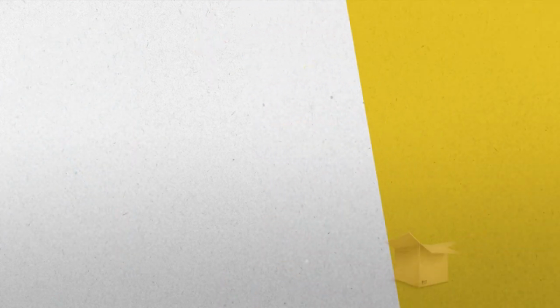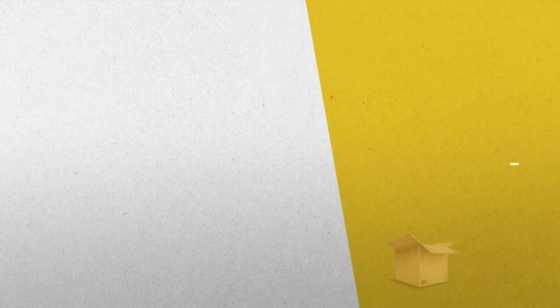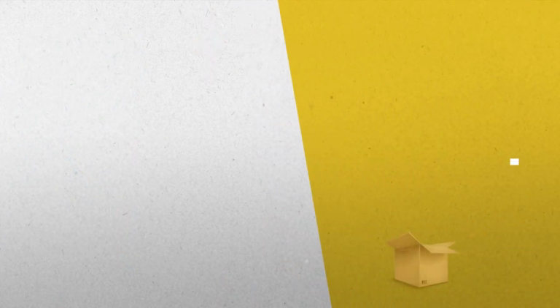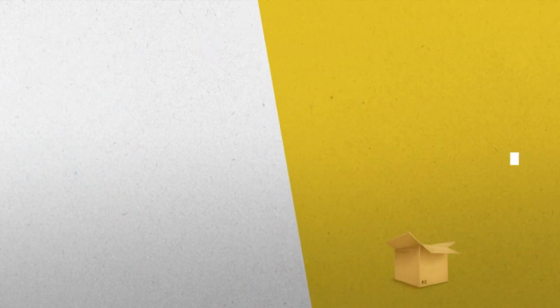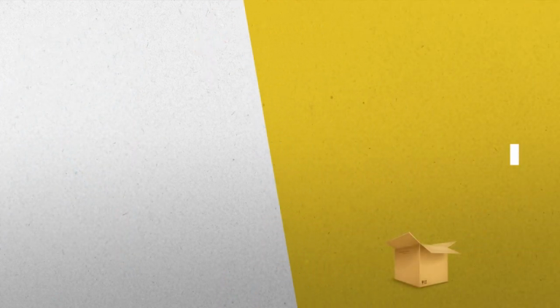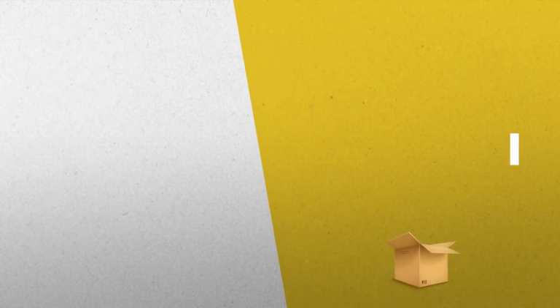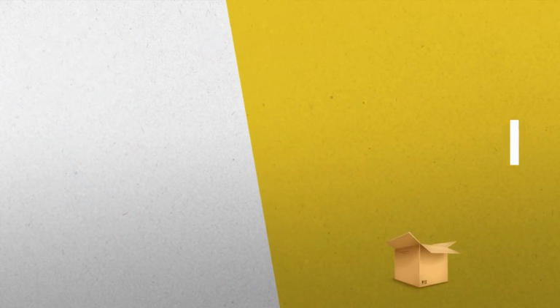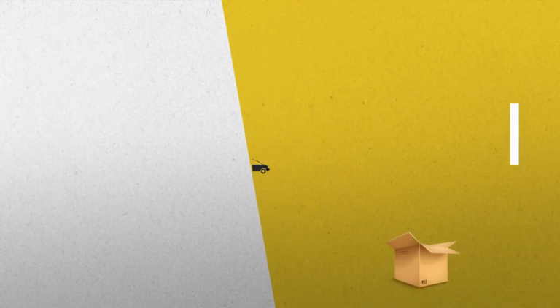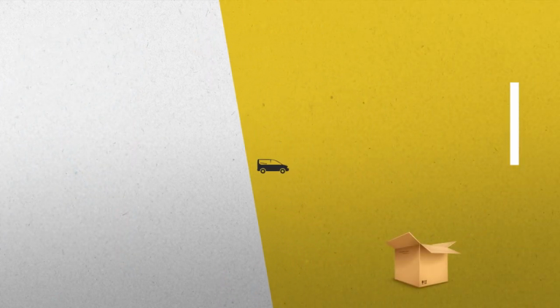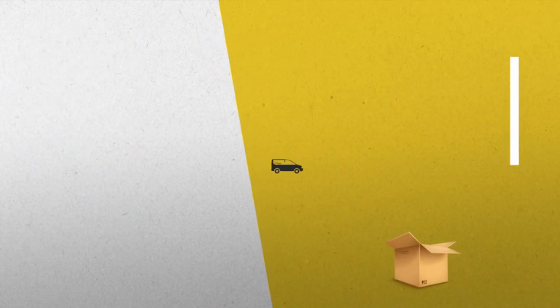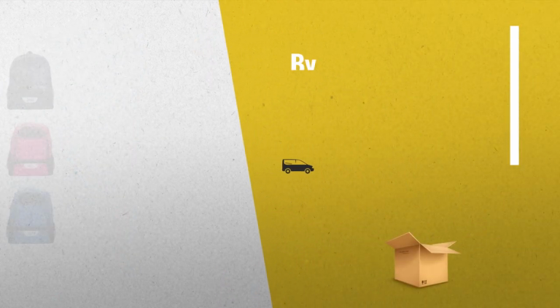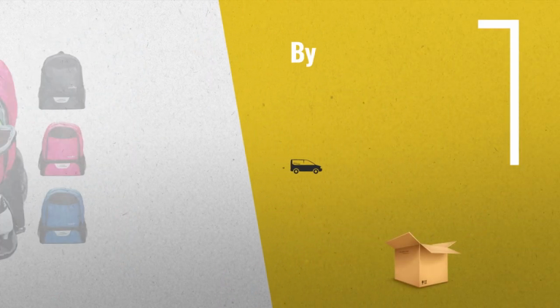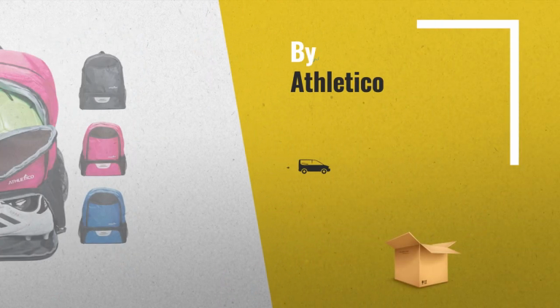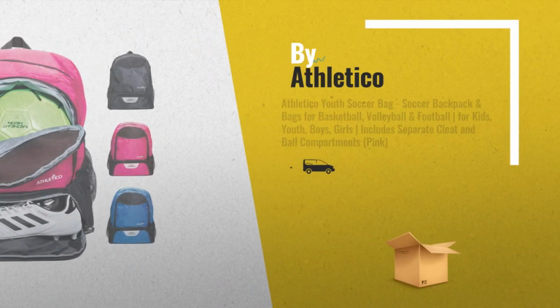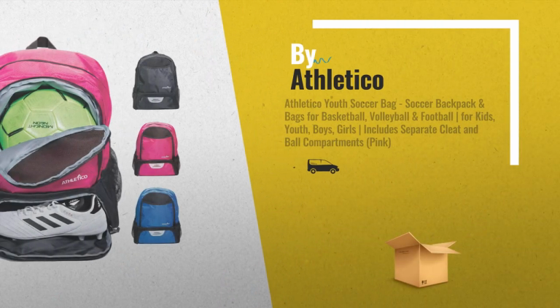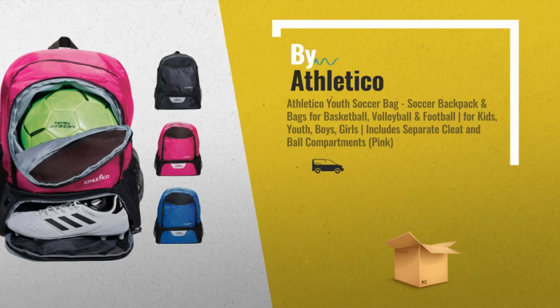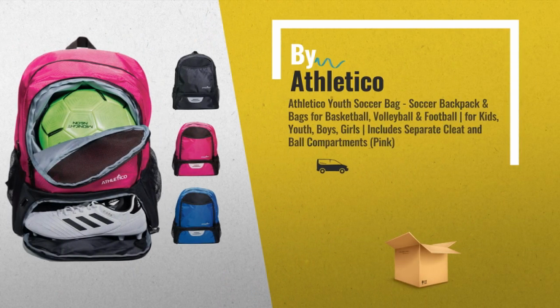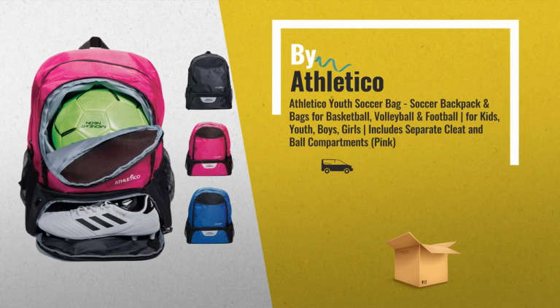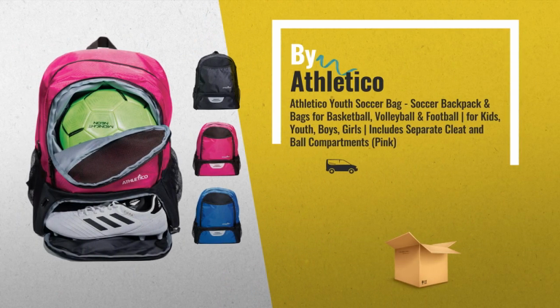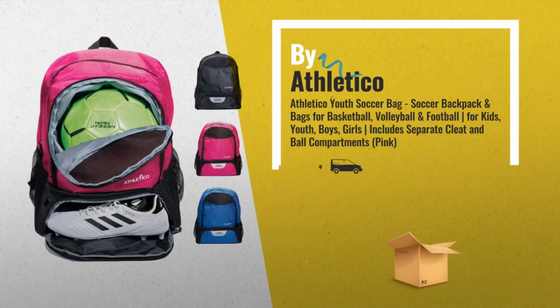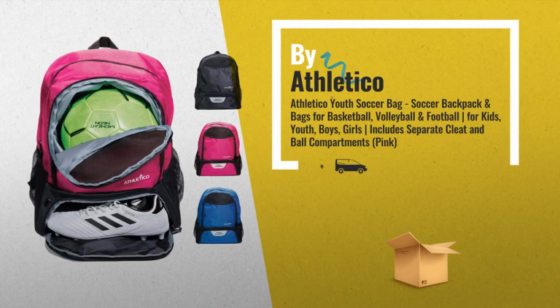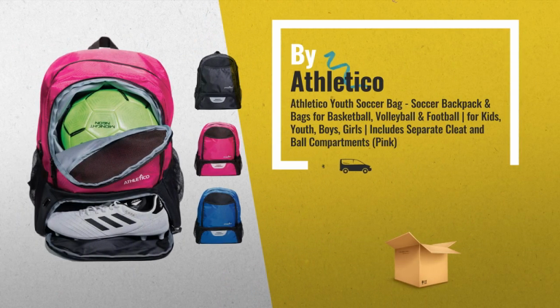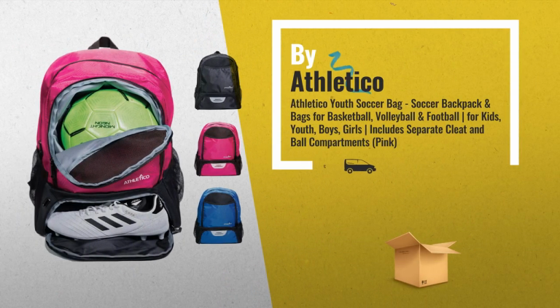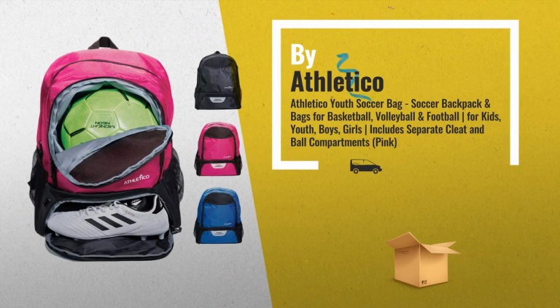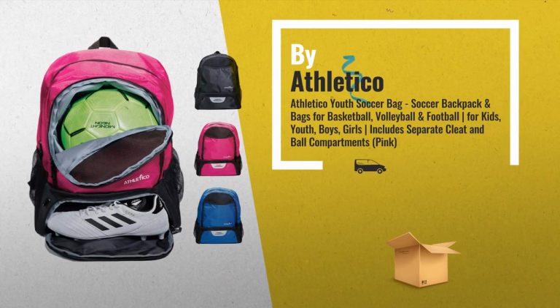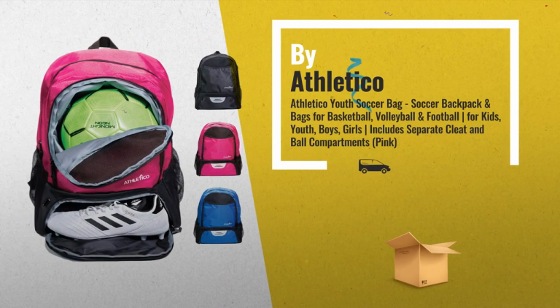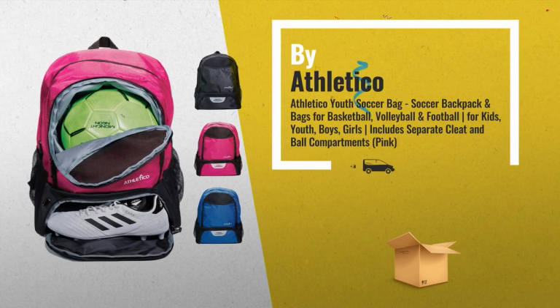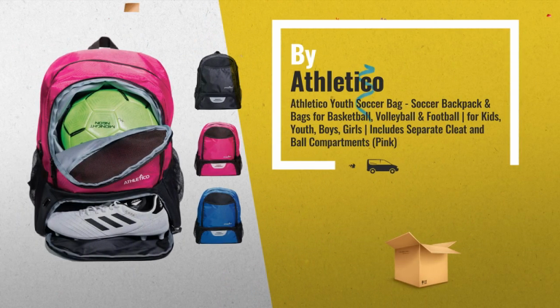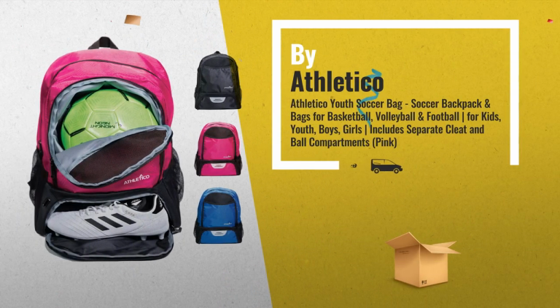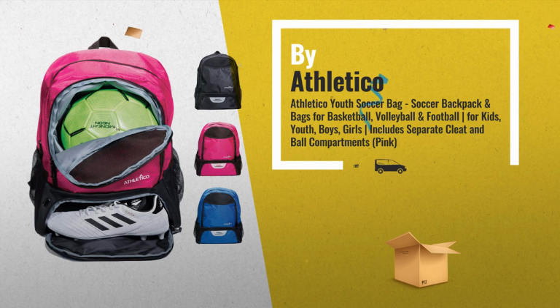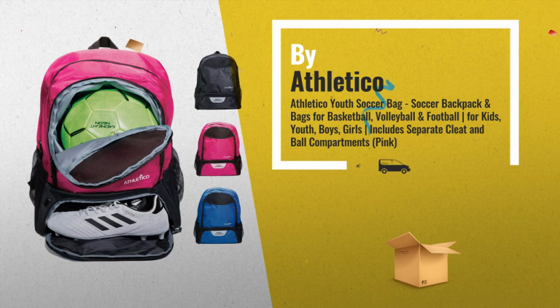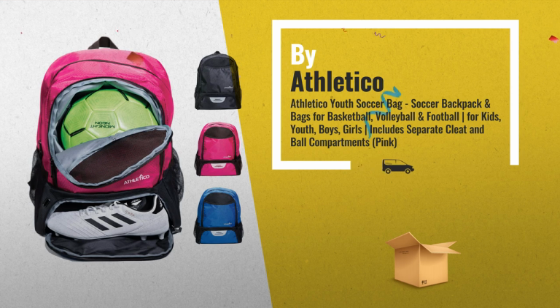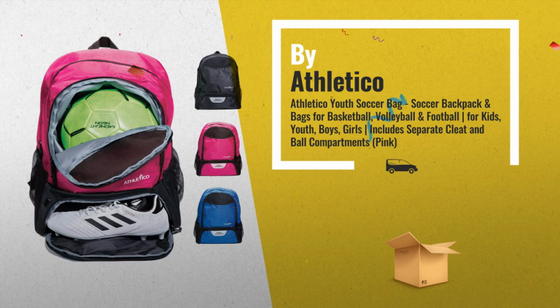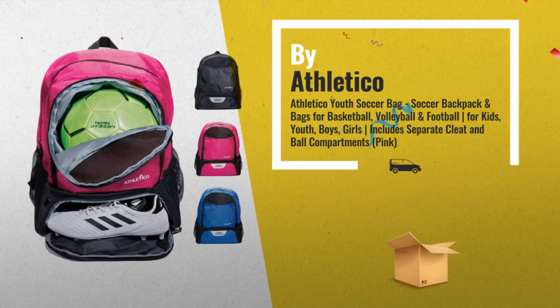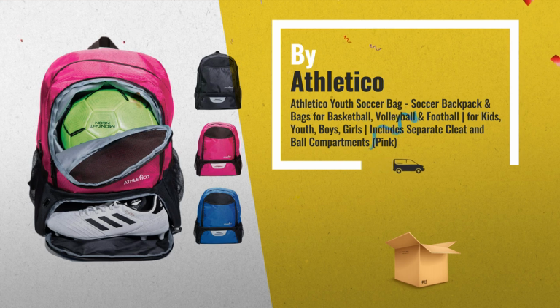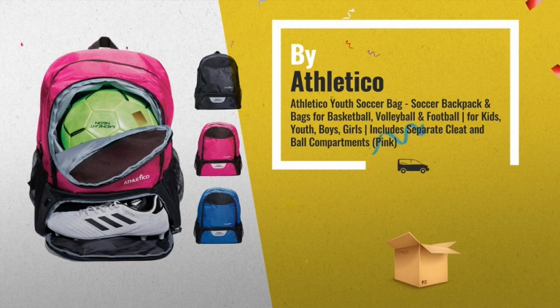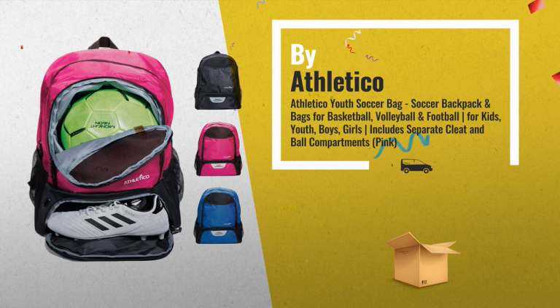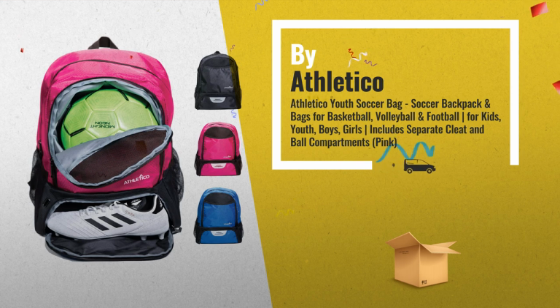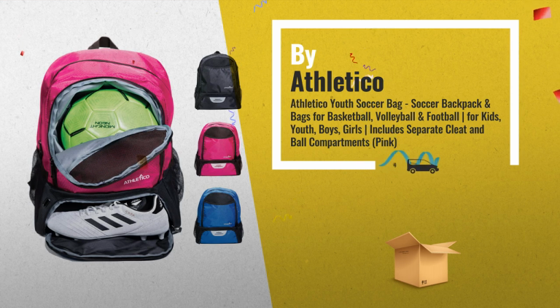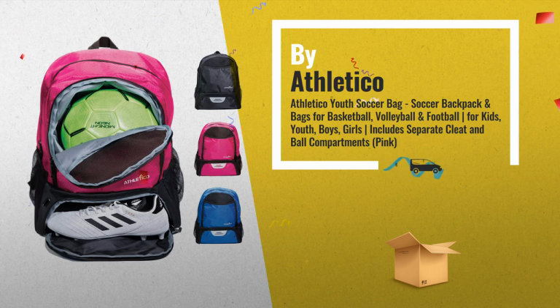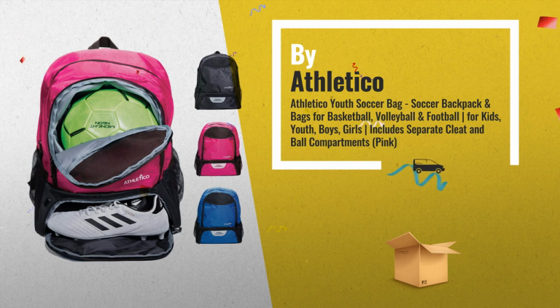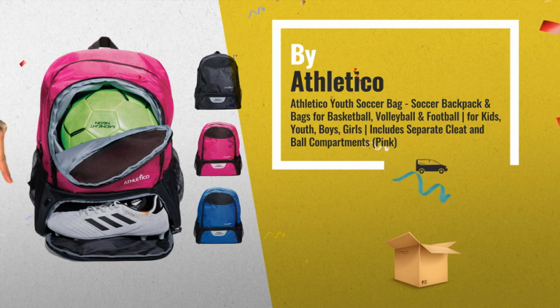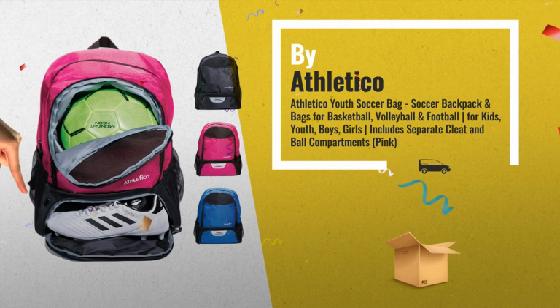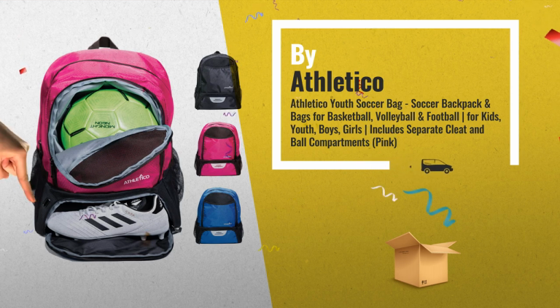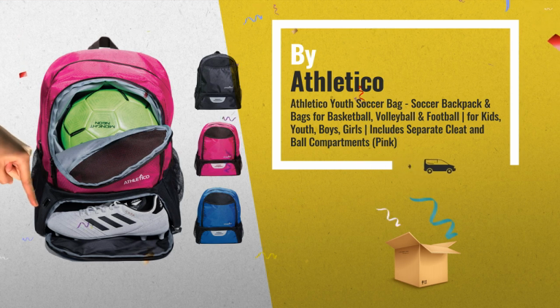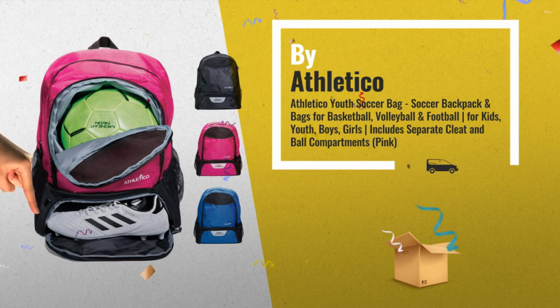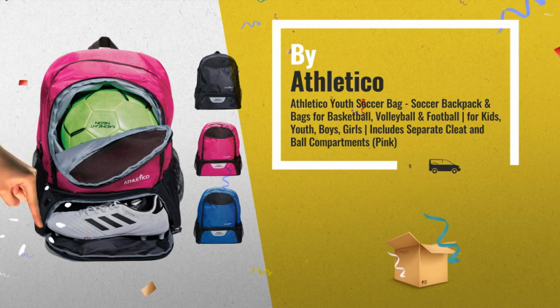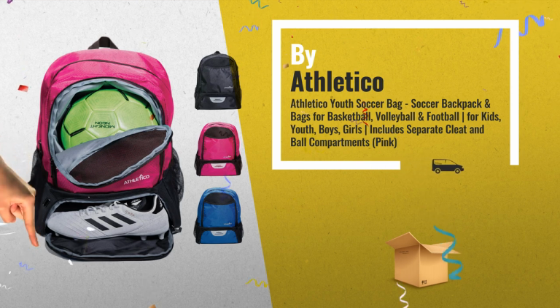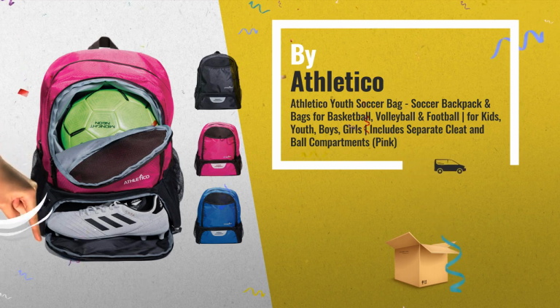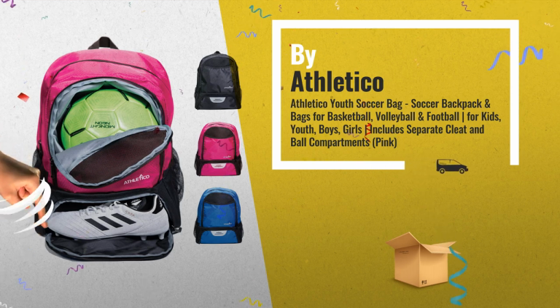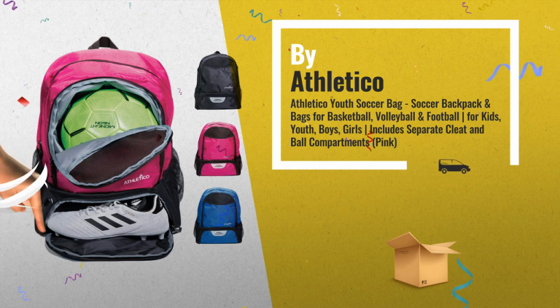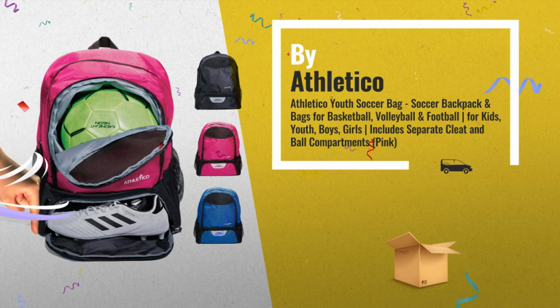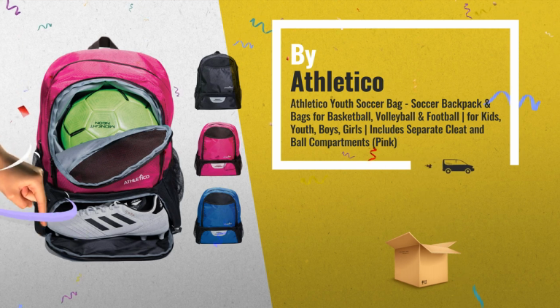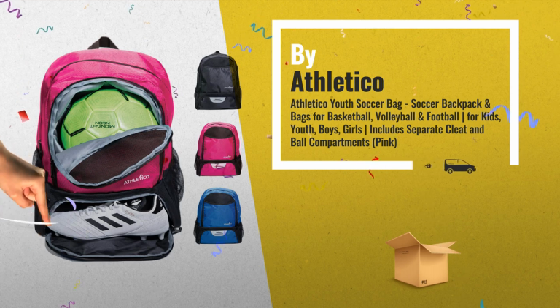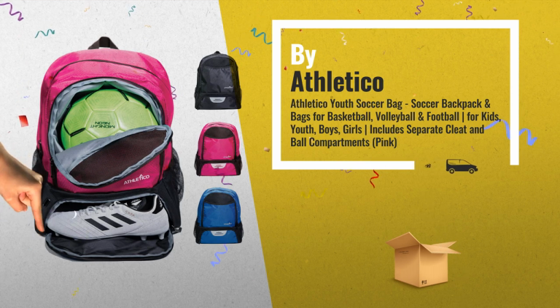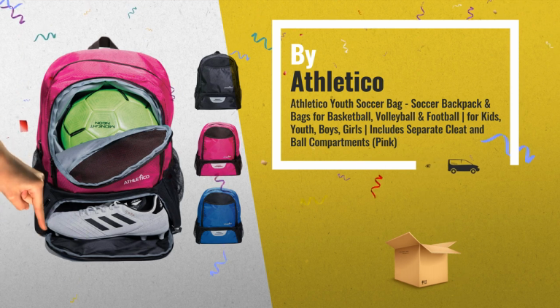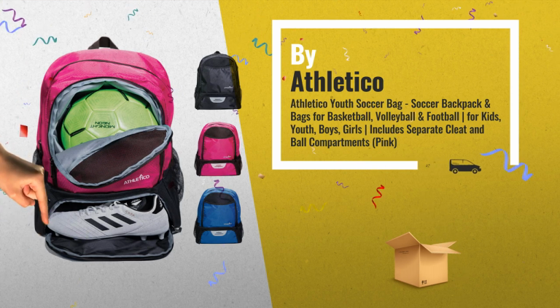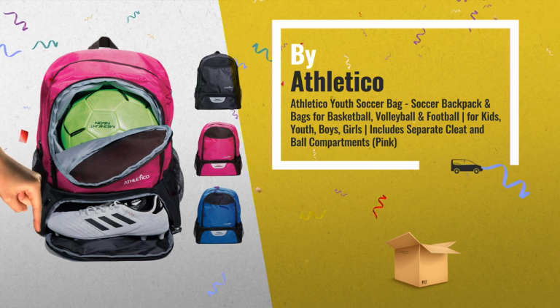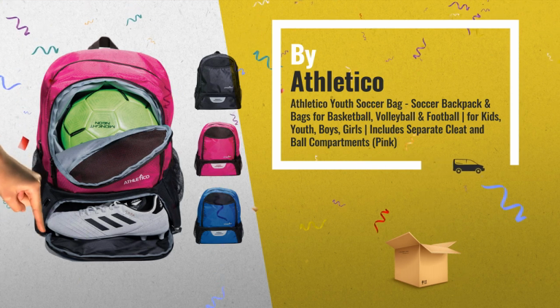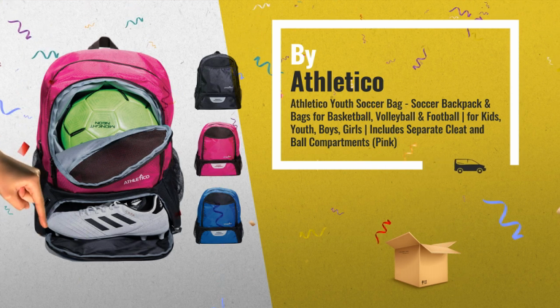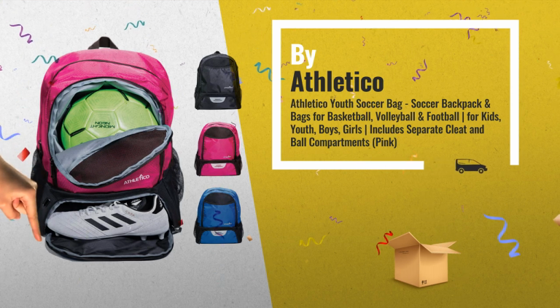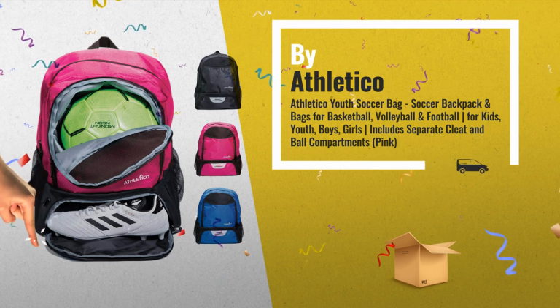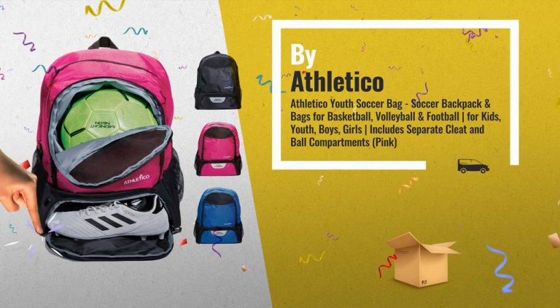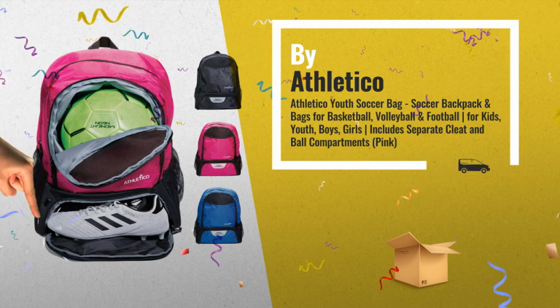Number 3, by Athletico. Choose your favorite backpack now. Just click this link below for best offers.